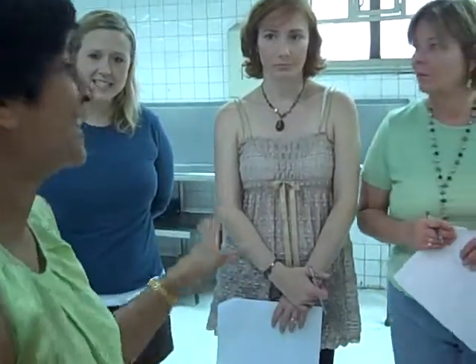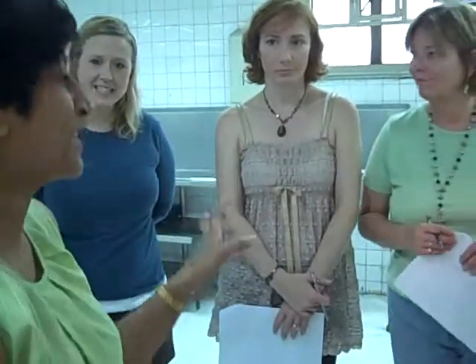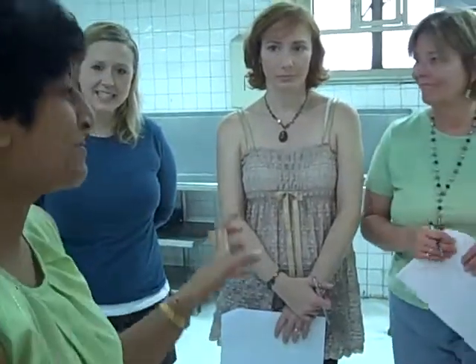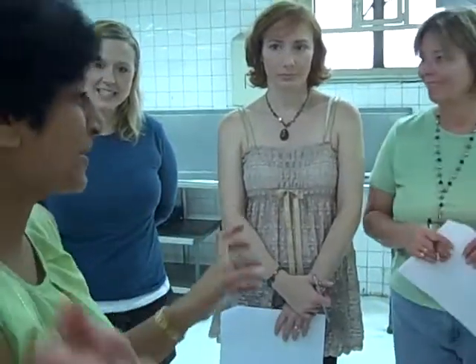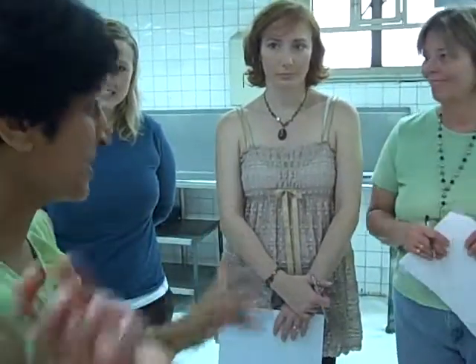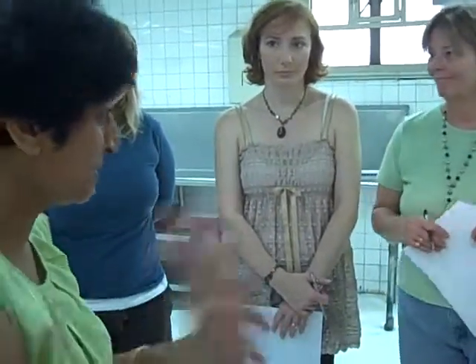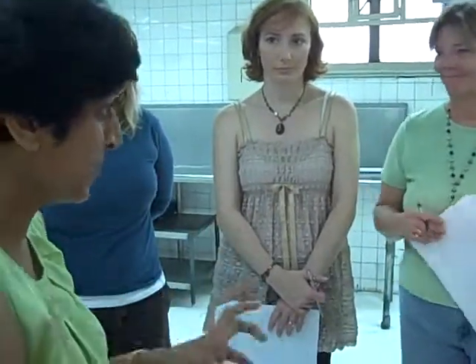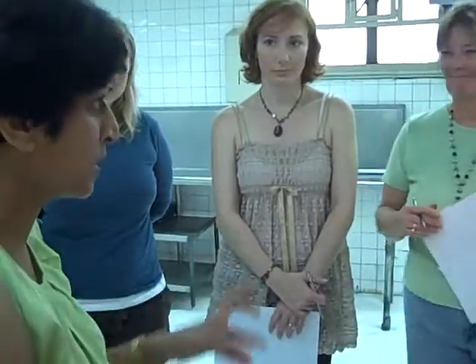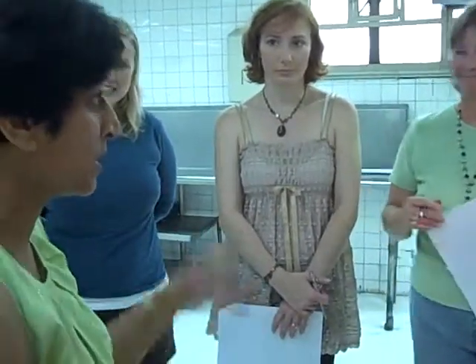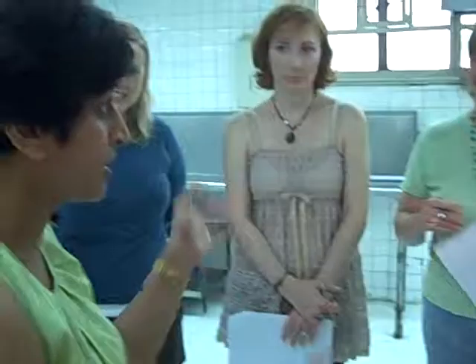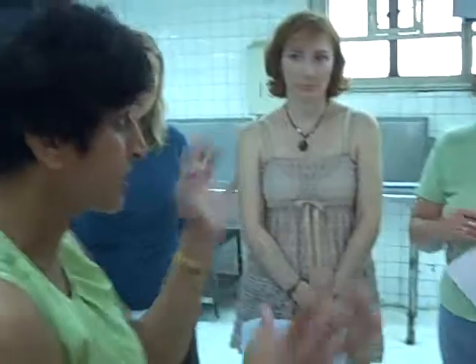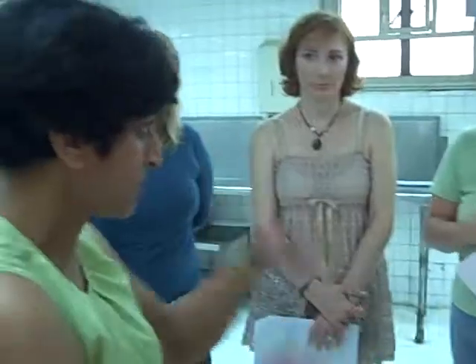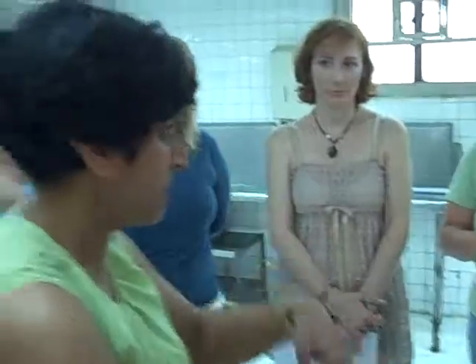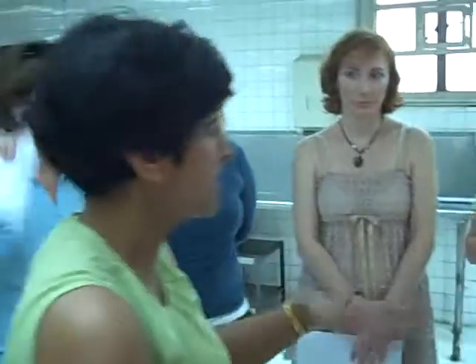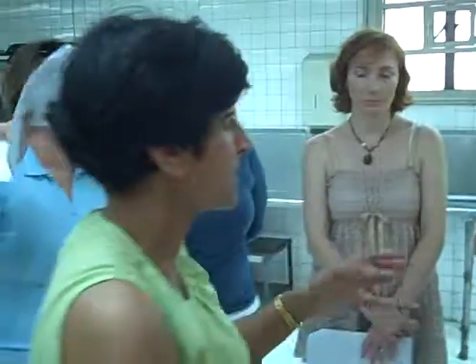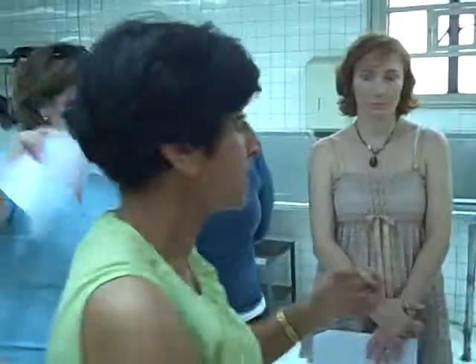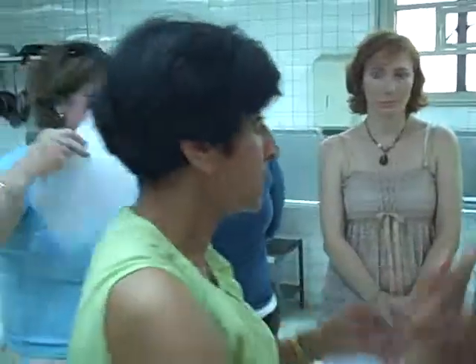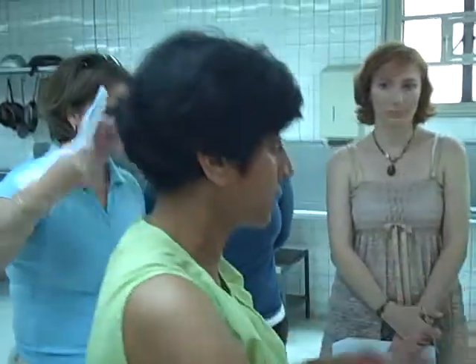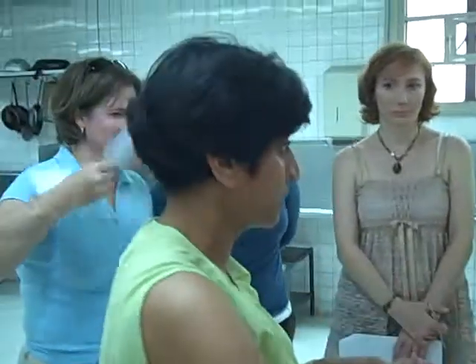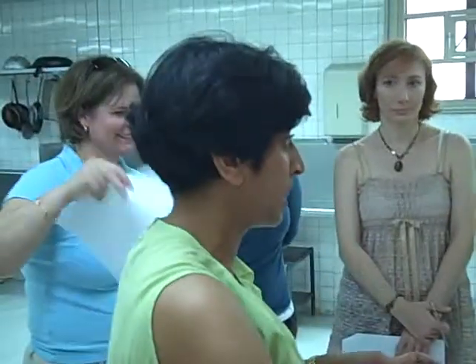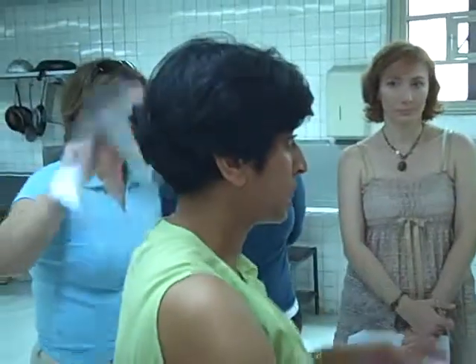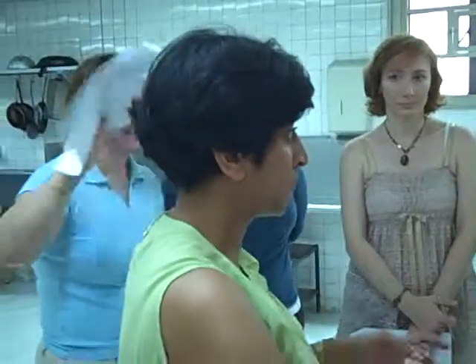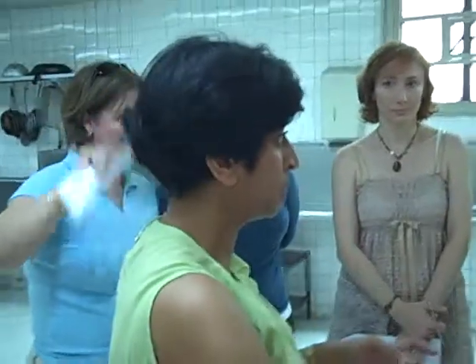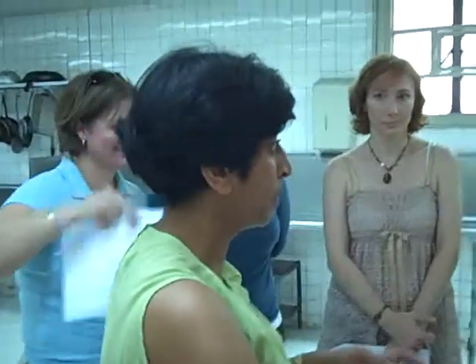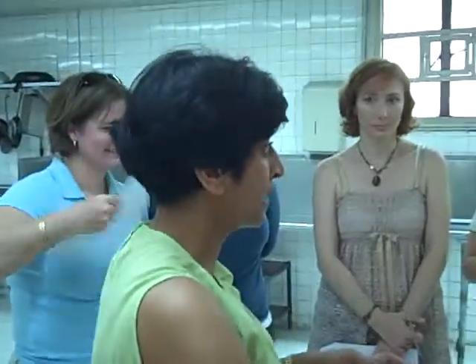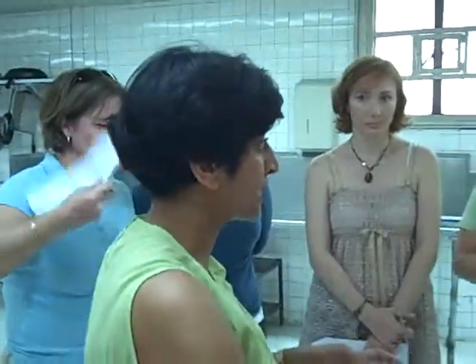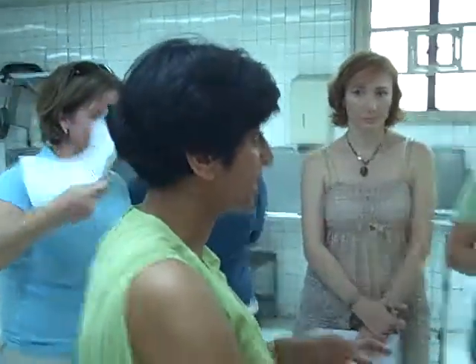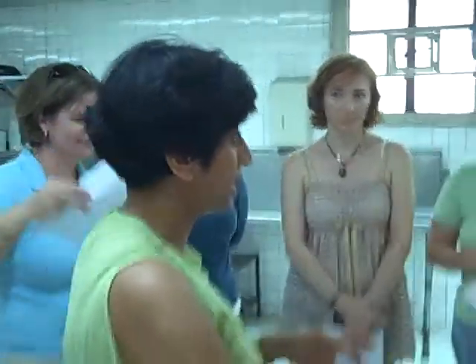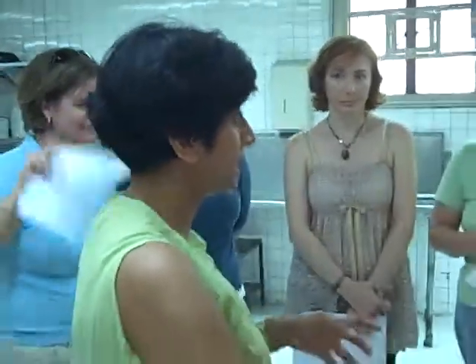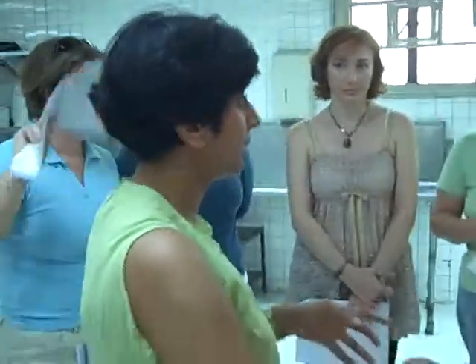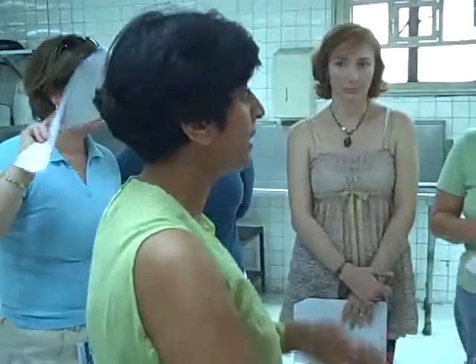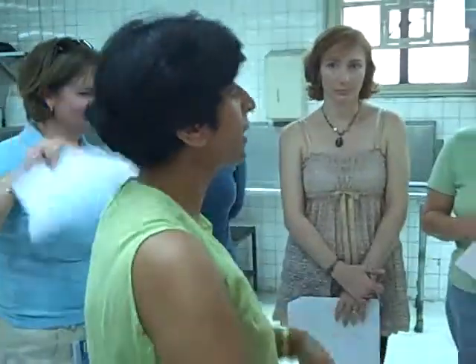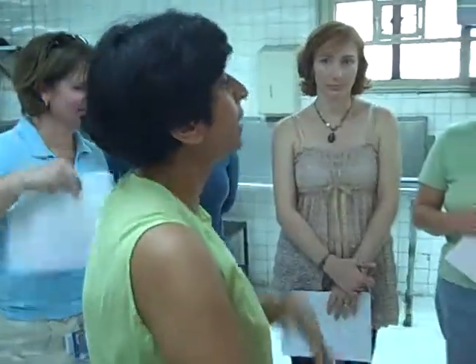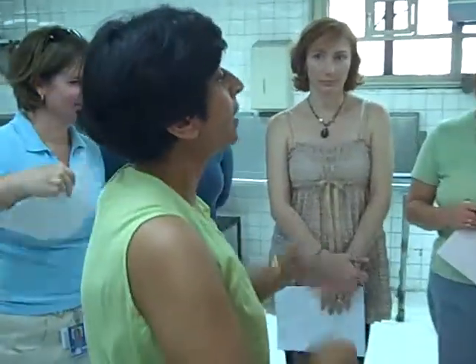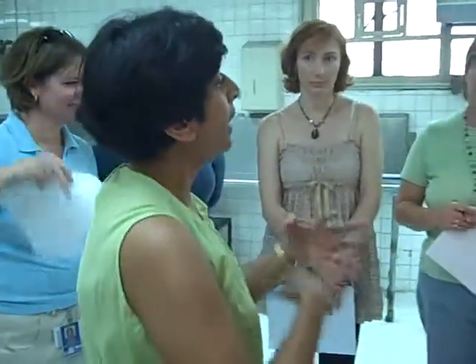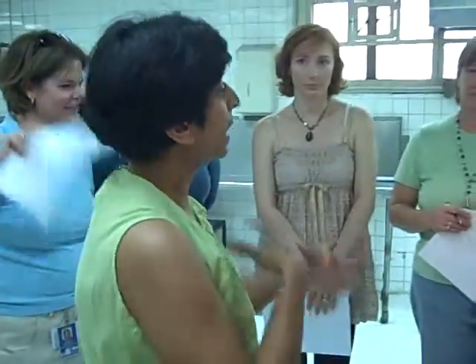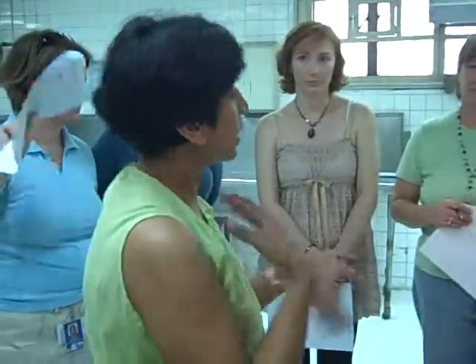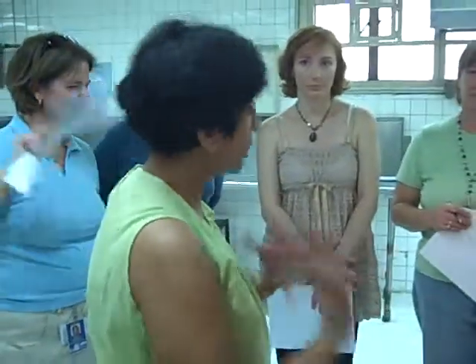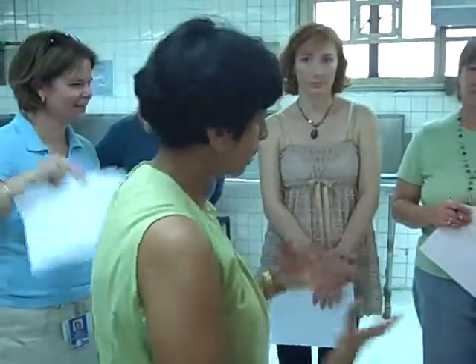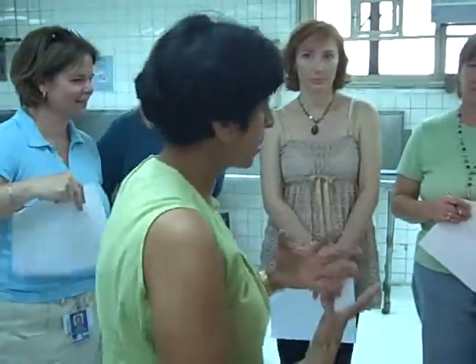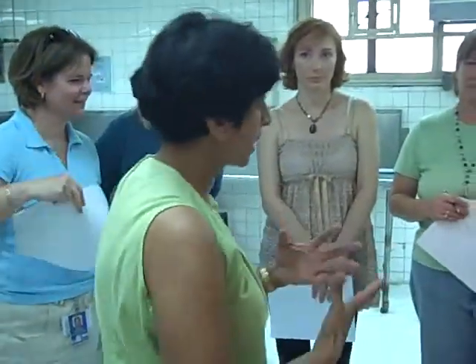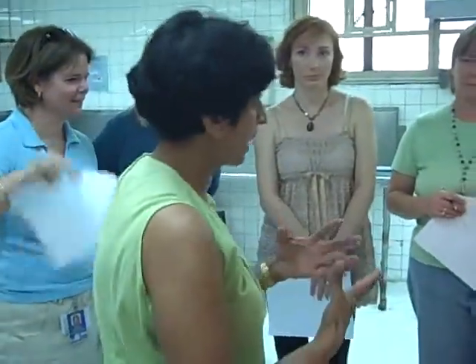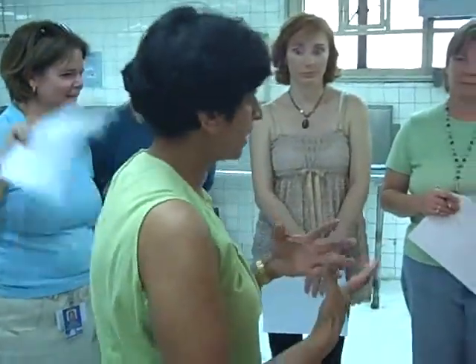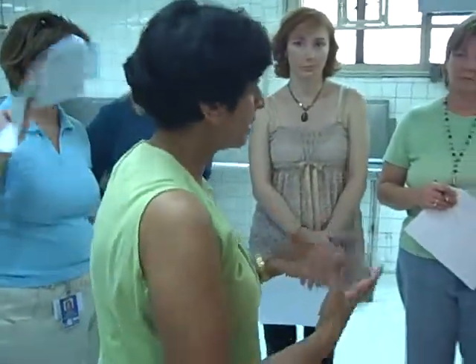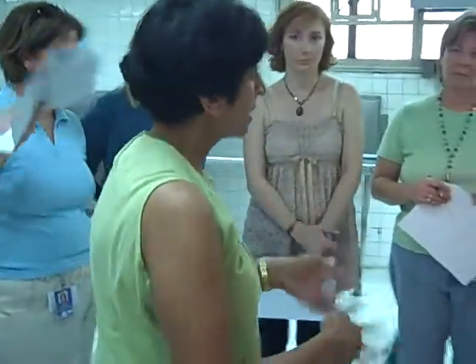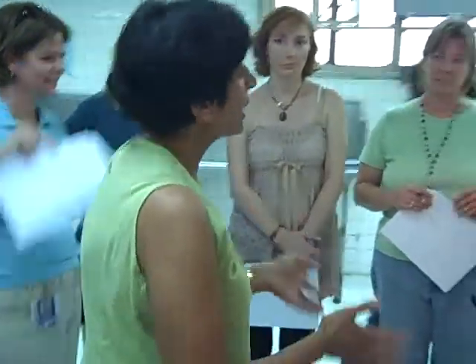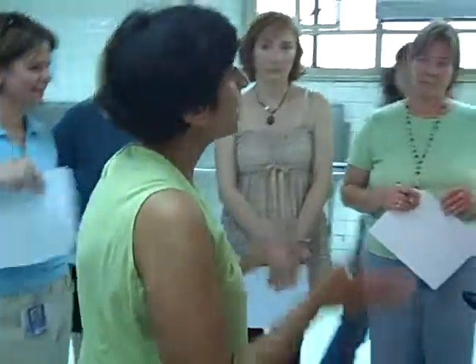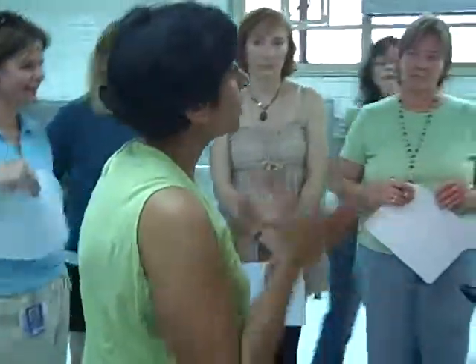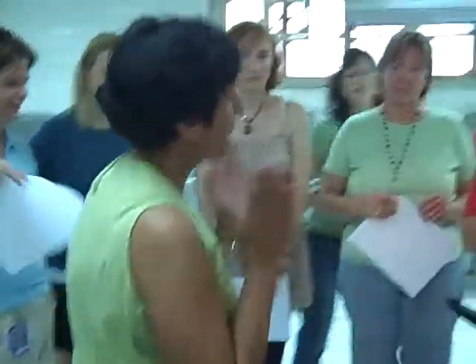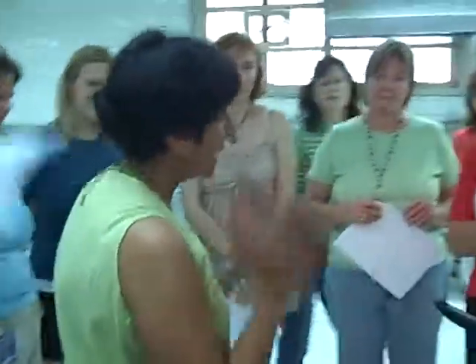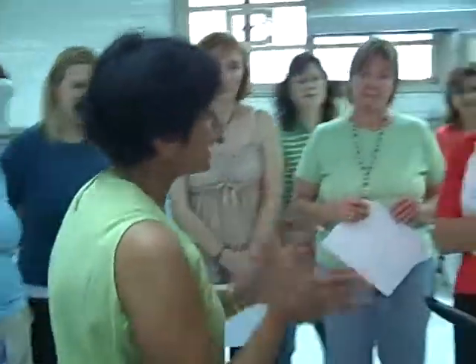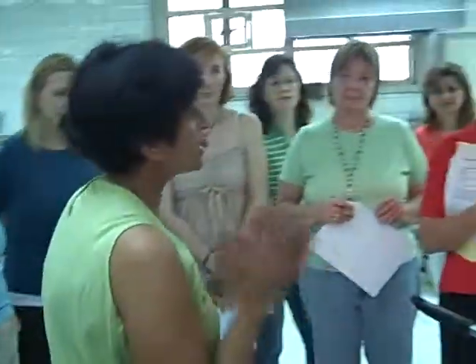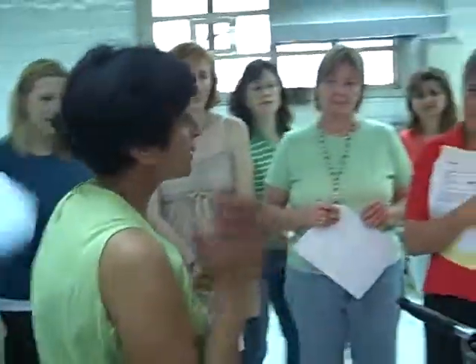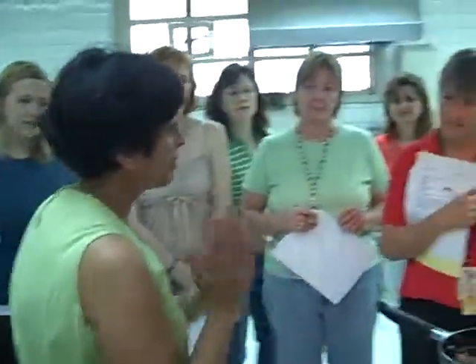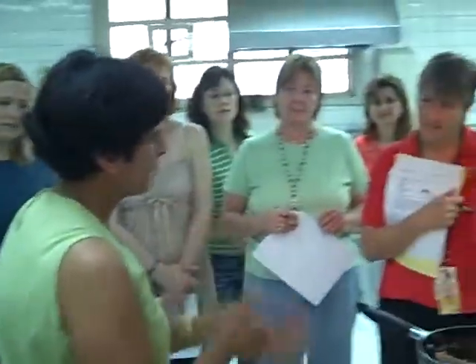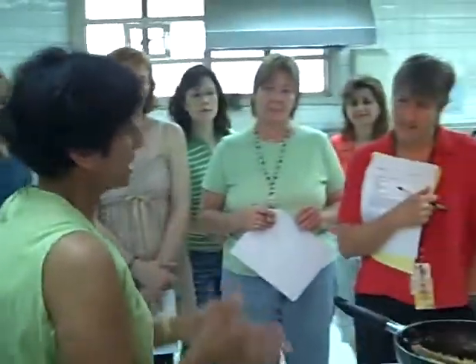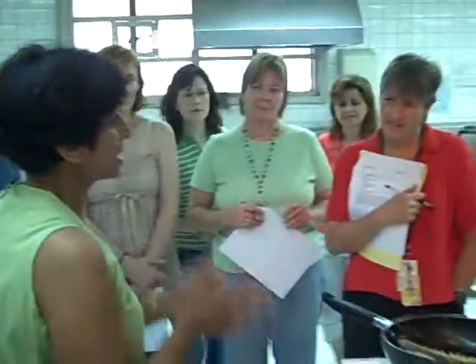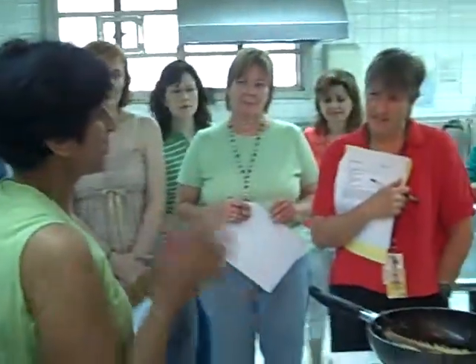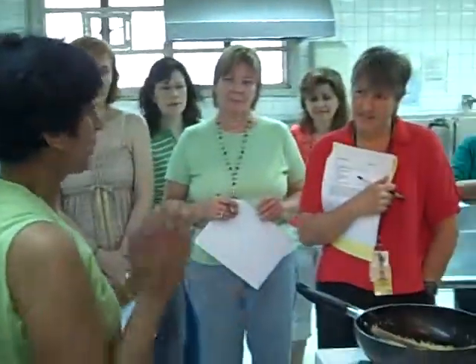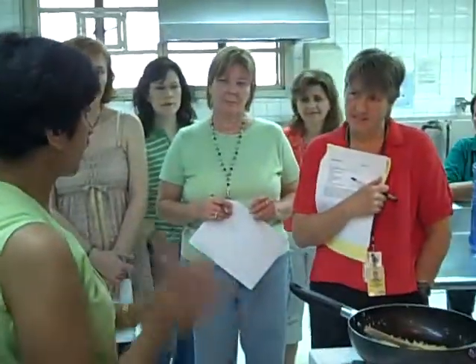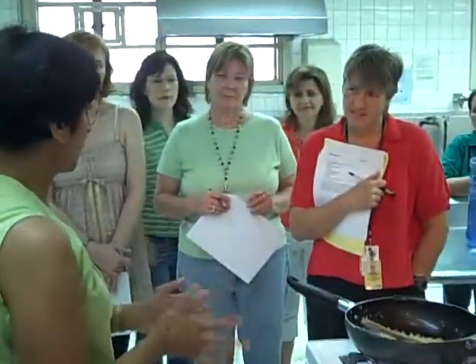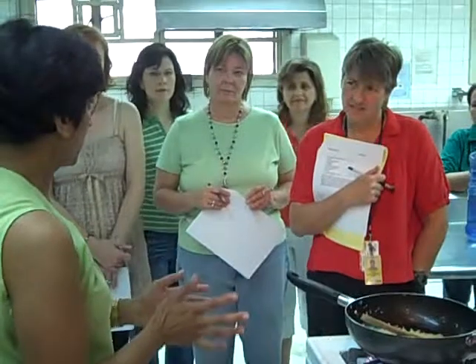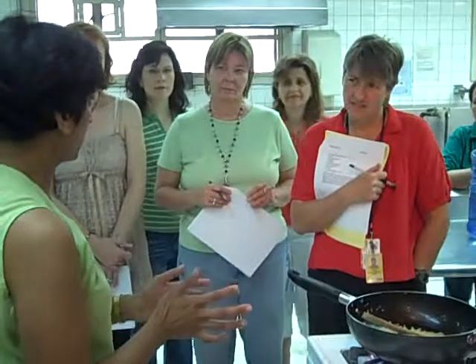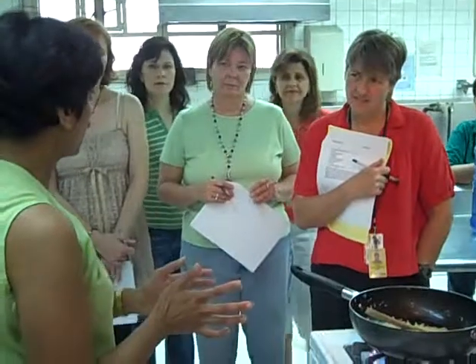And then you put spices and the tomato base in, and you cook again. That is the base for a curry.